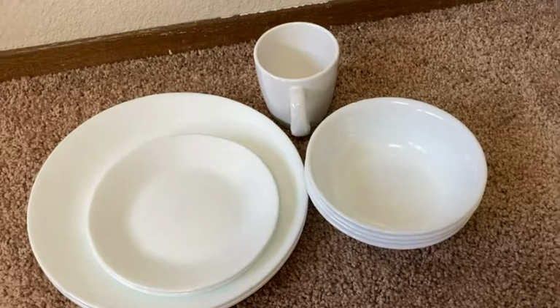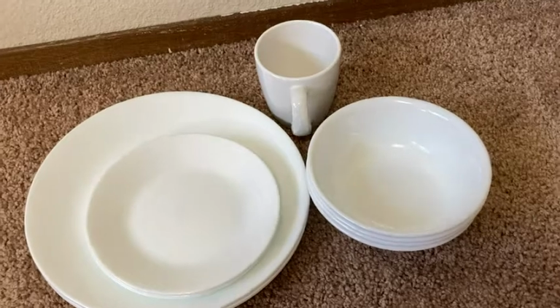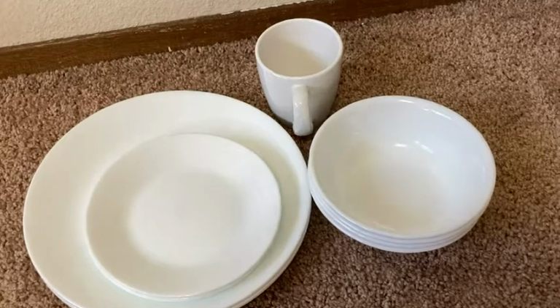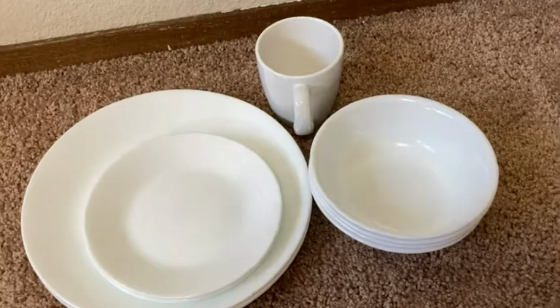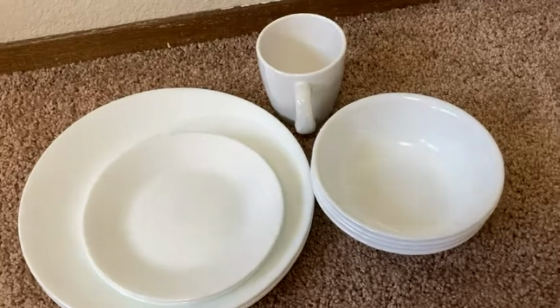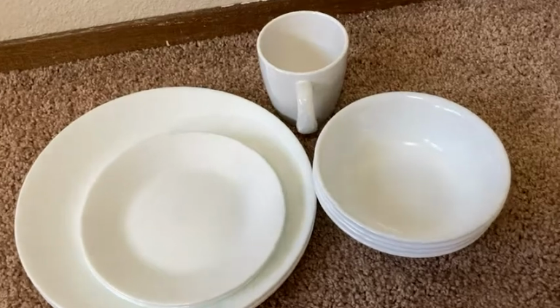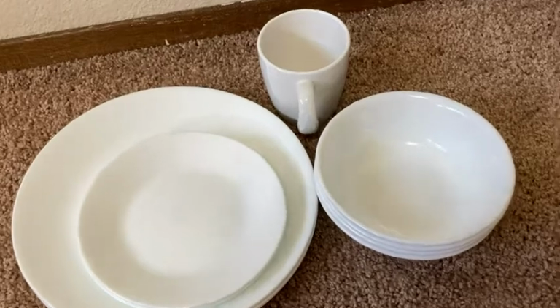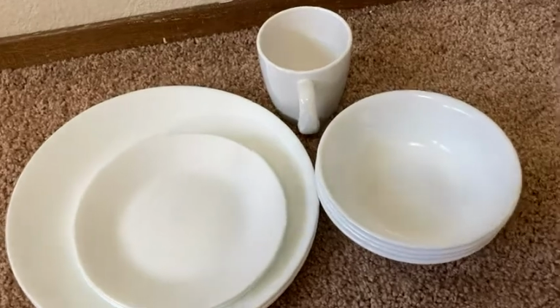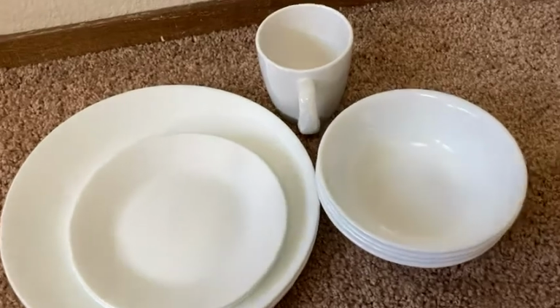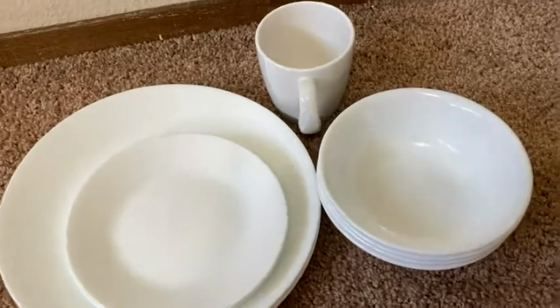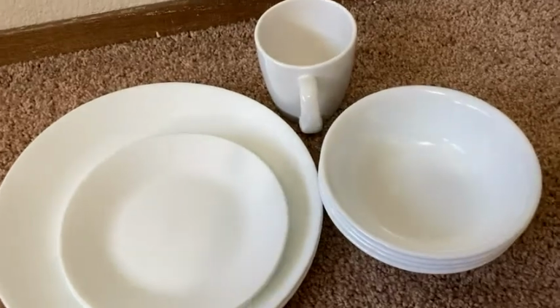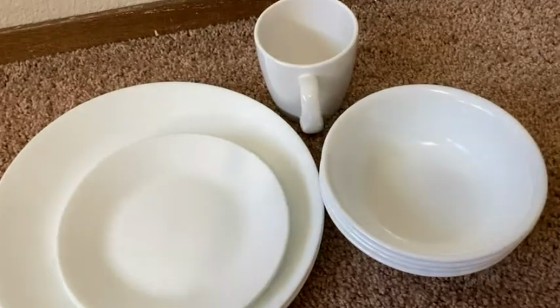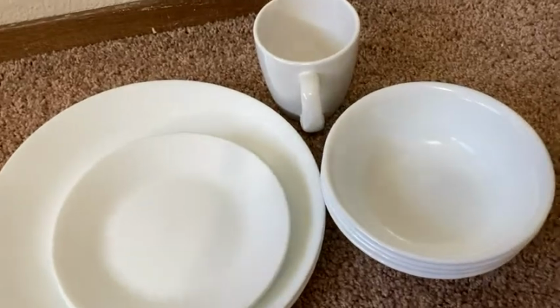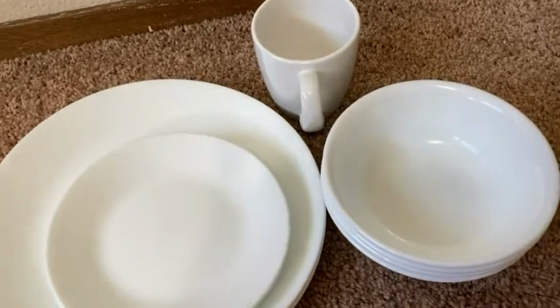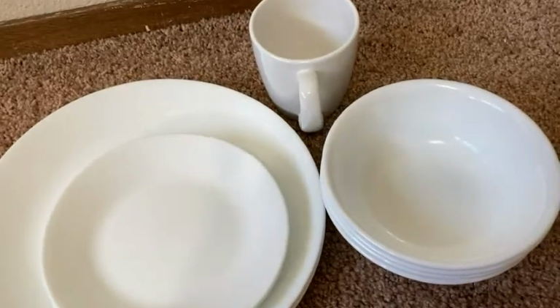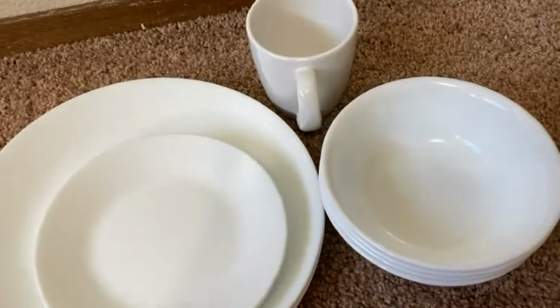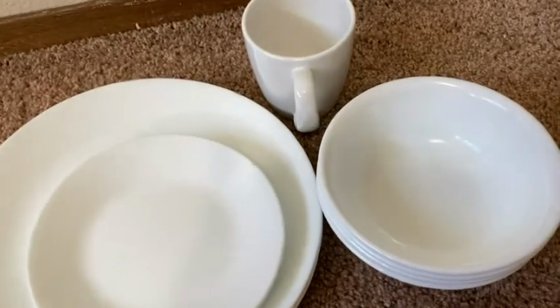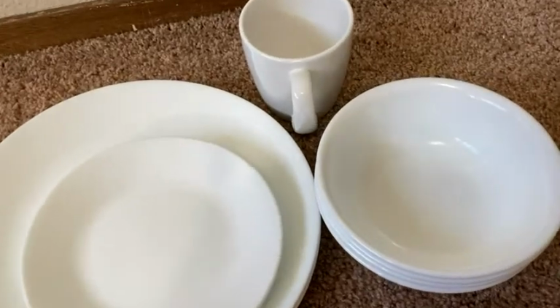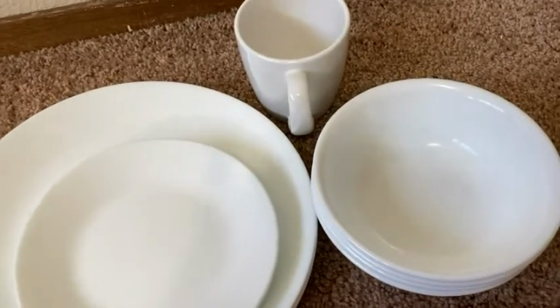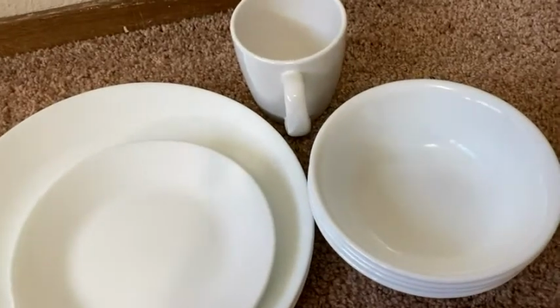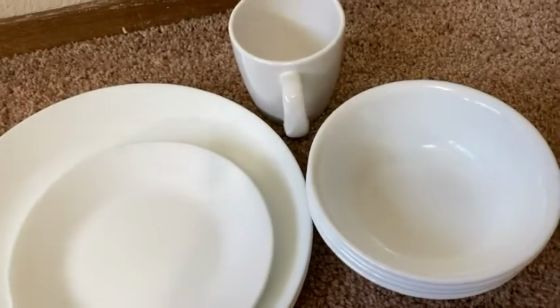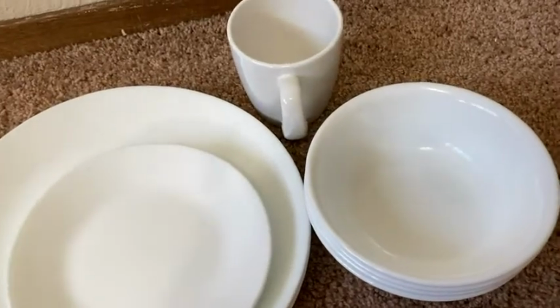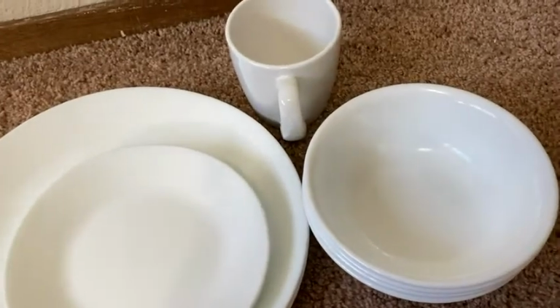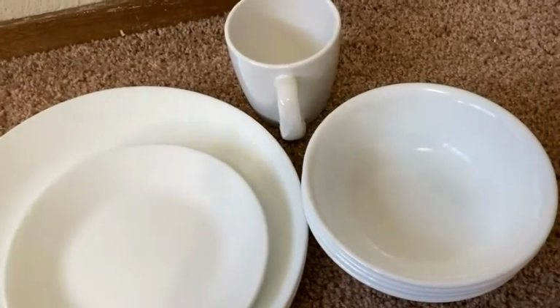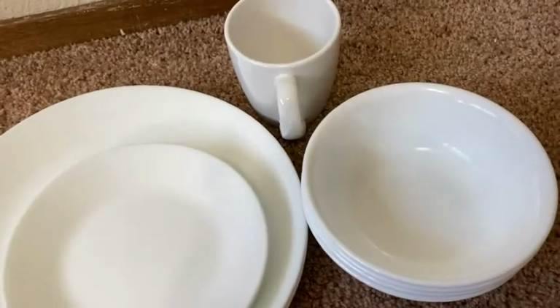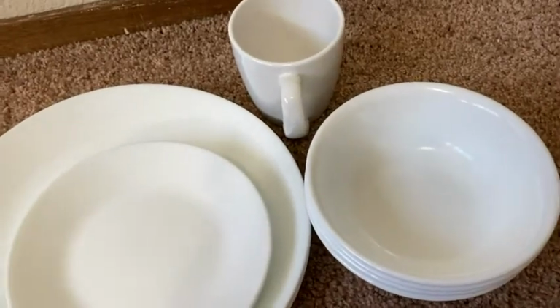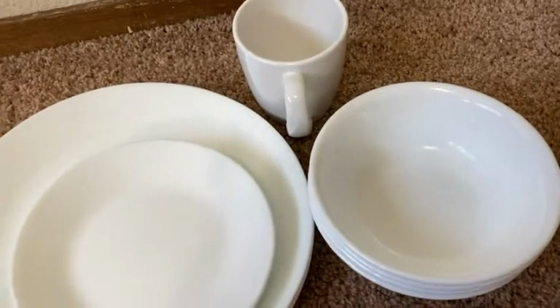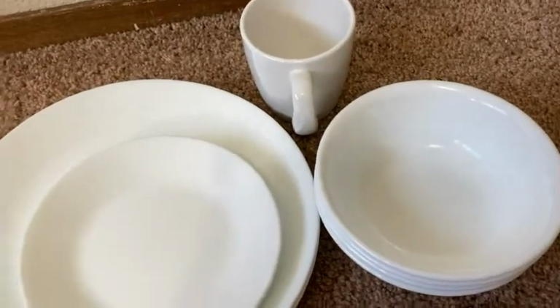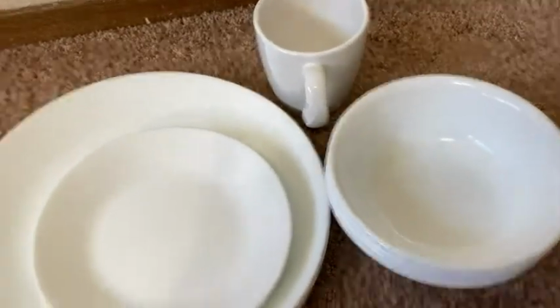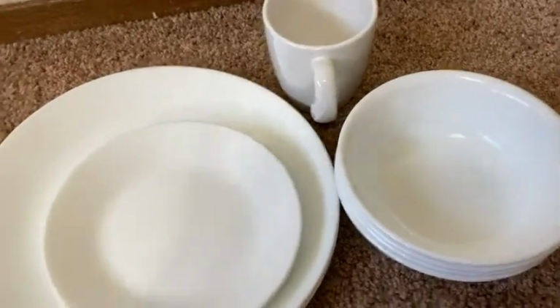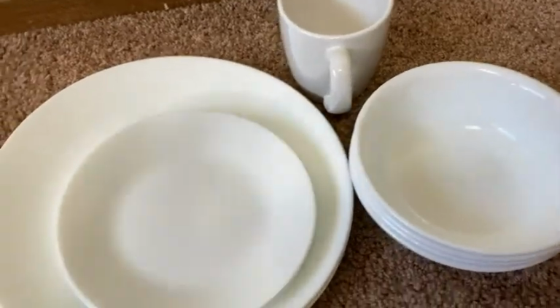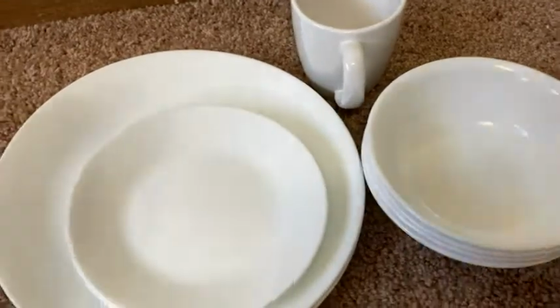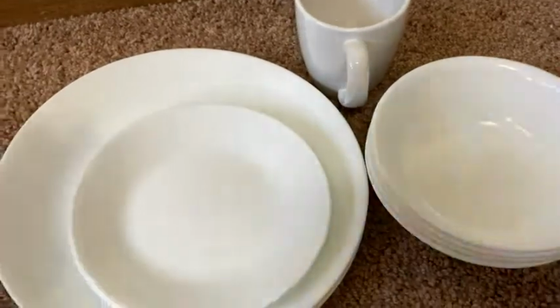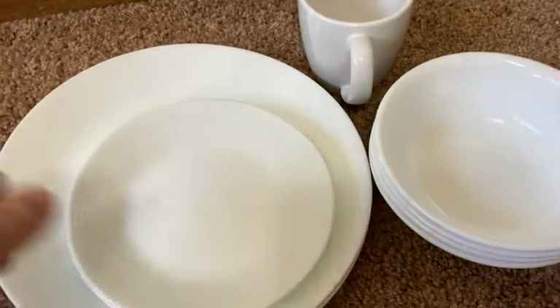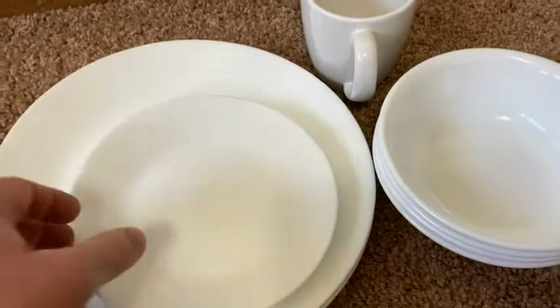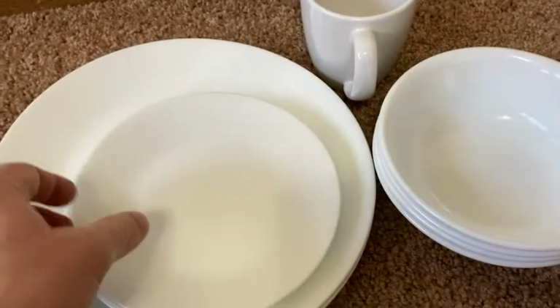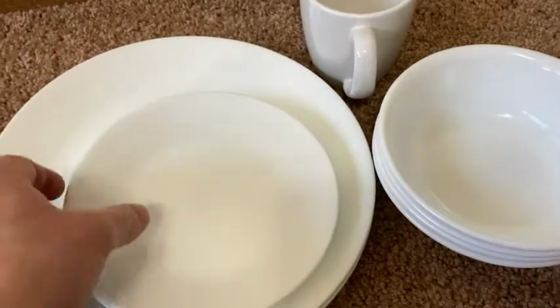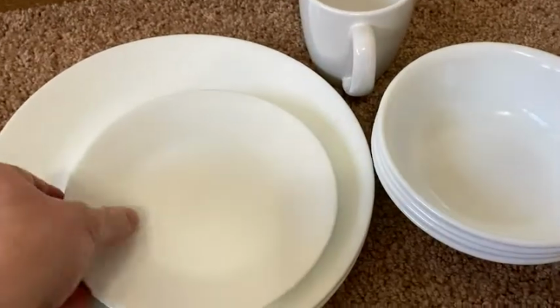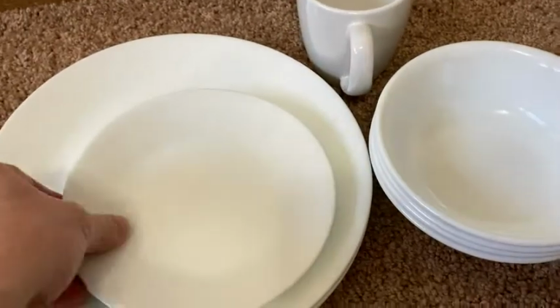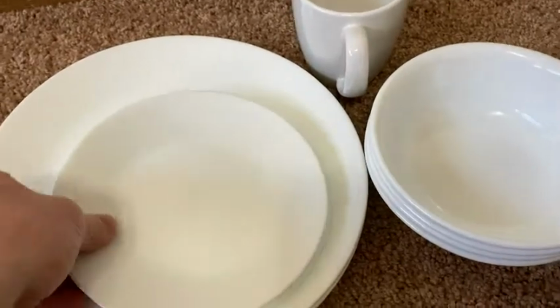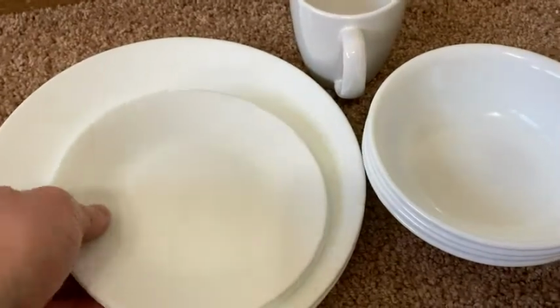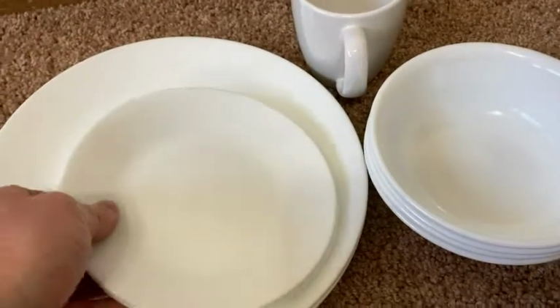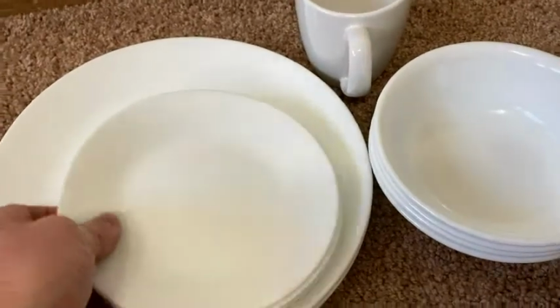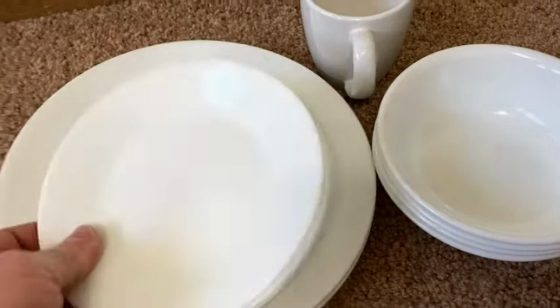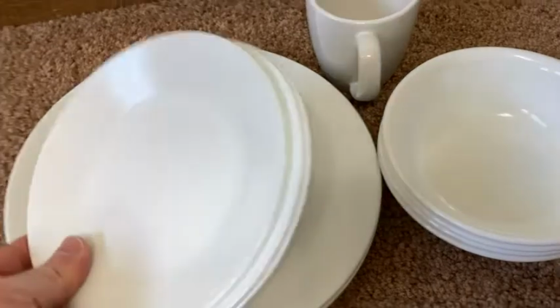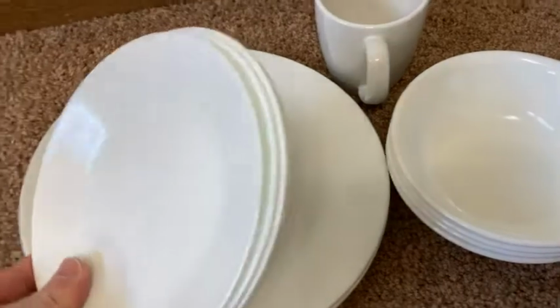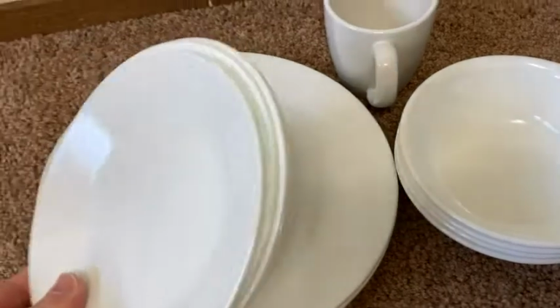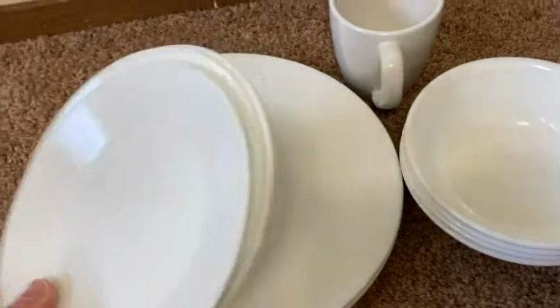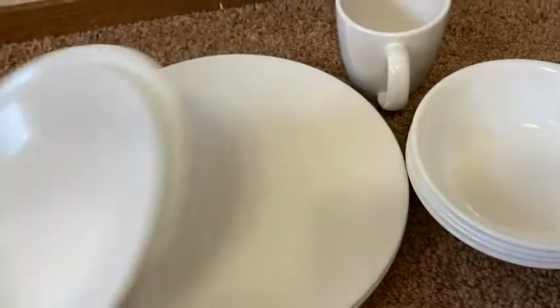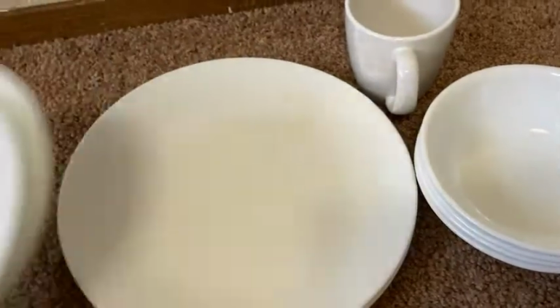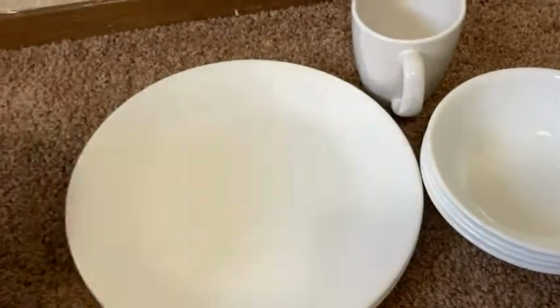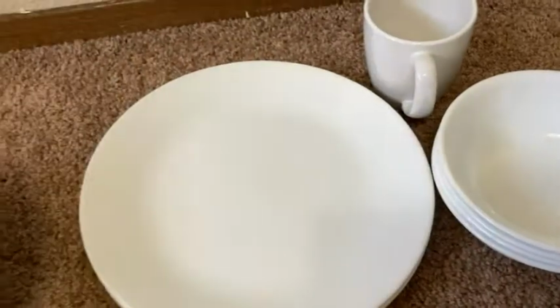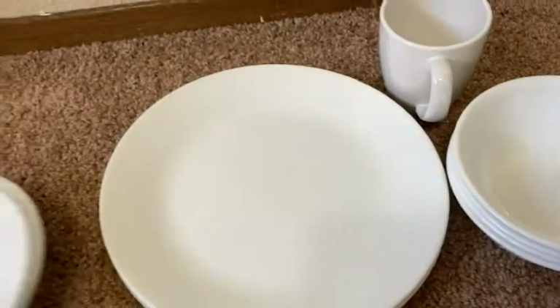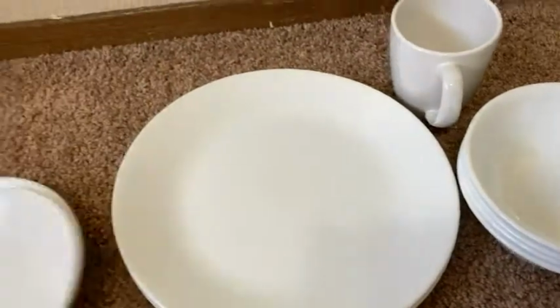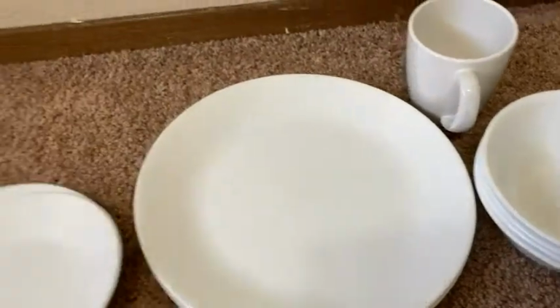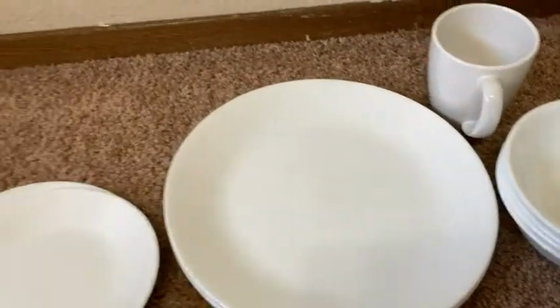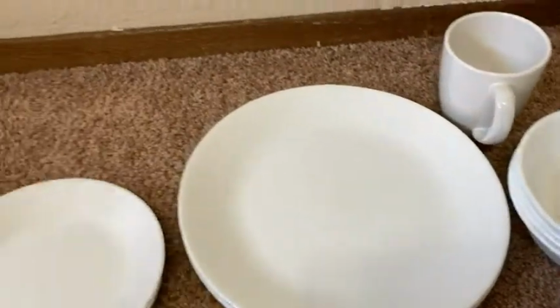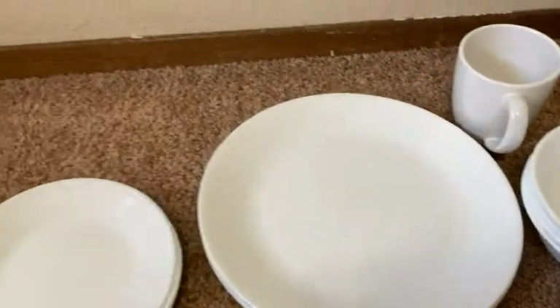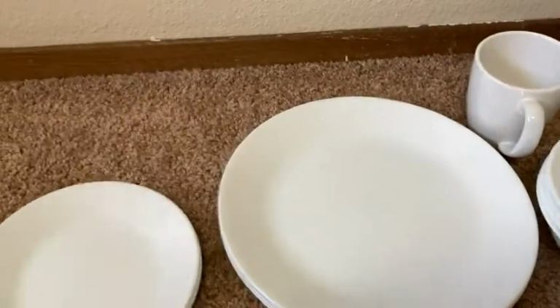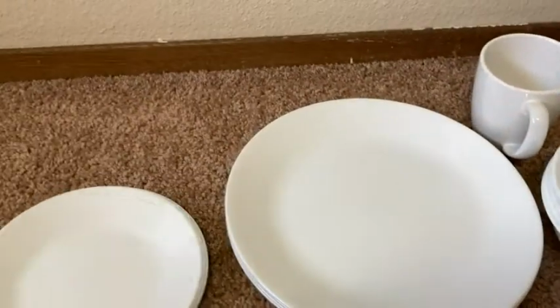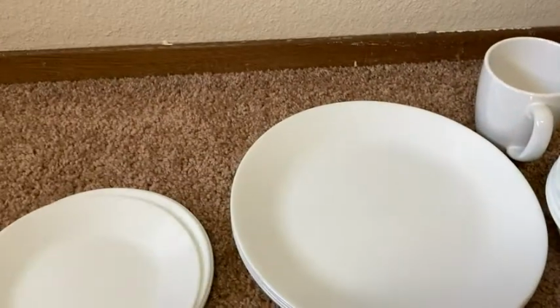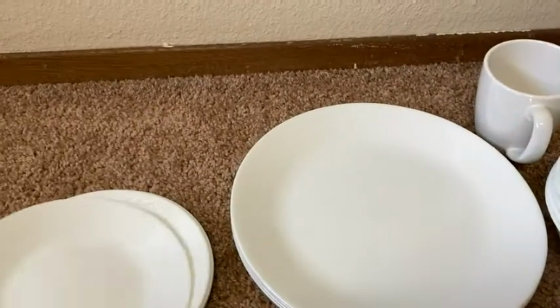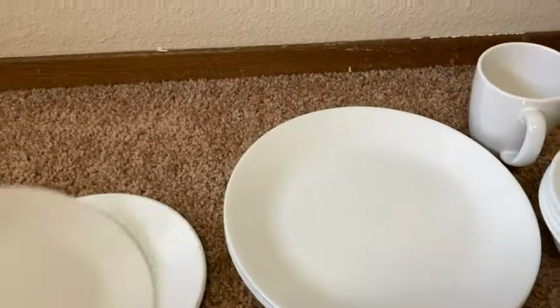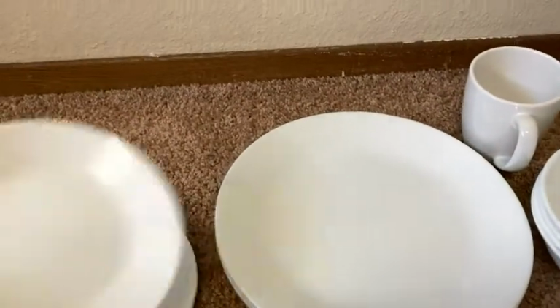These are Corelle dishes. We have all kinds of dishes here. You can get all kinds of different sets on Amazon, so I thought I'd show you just several.